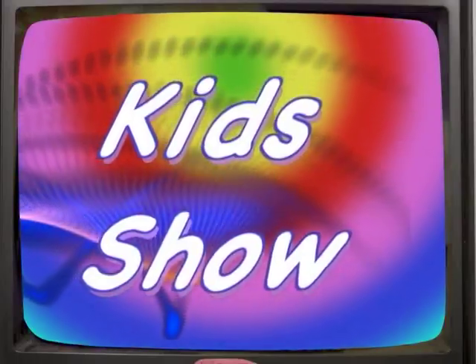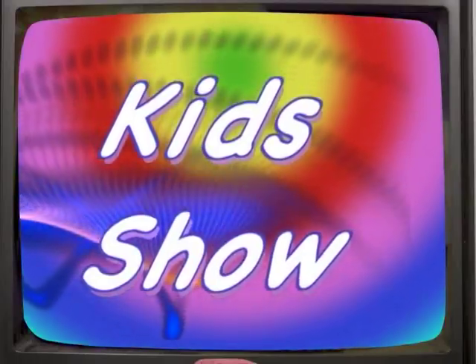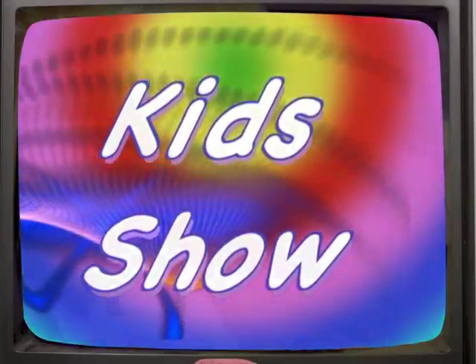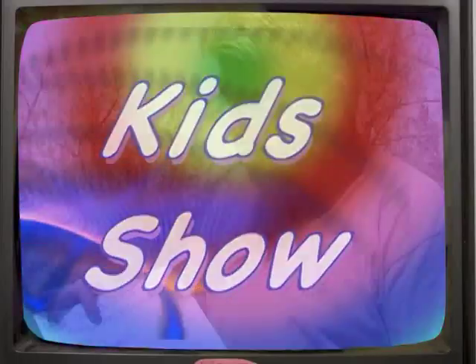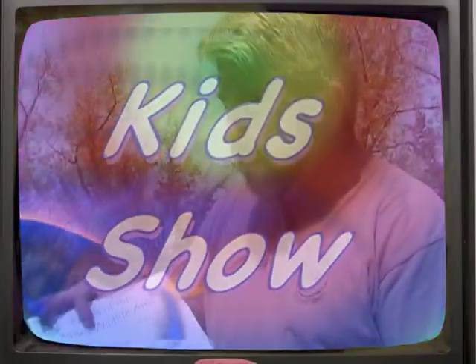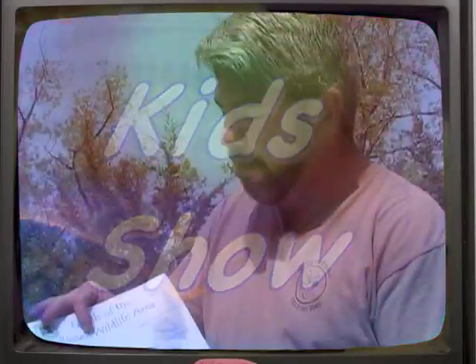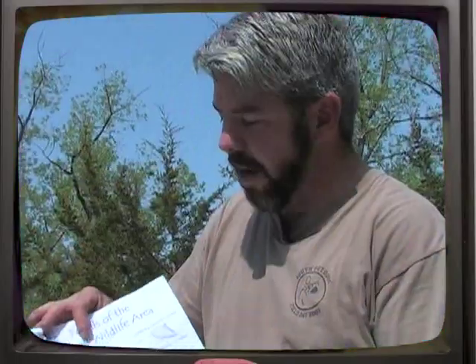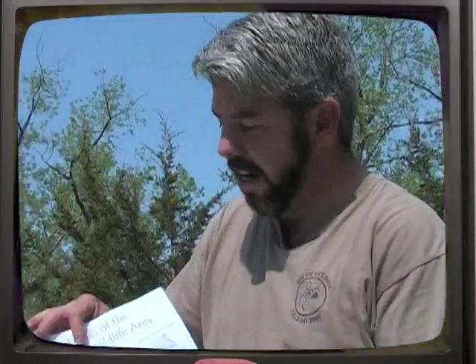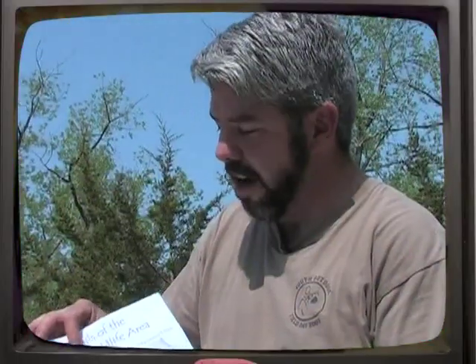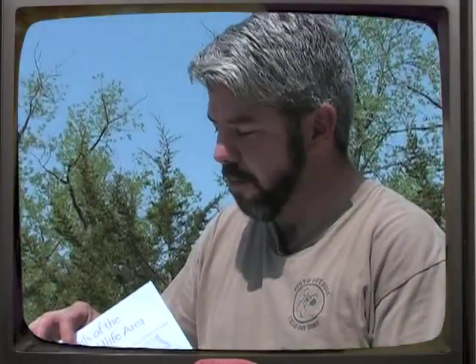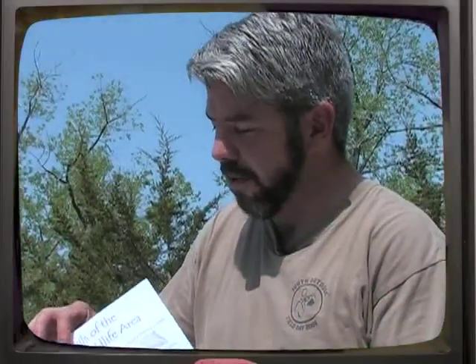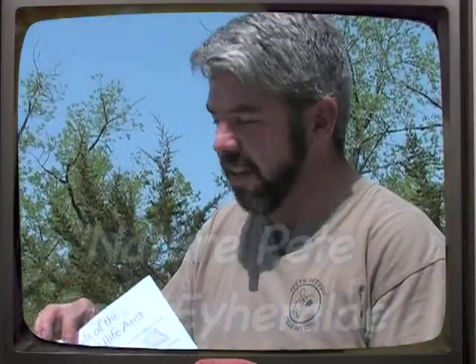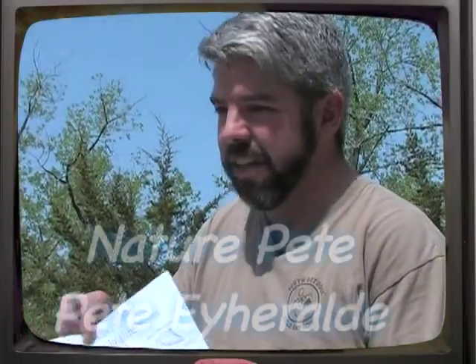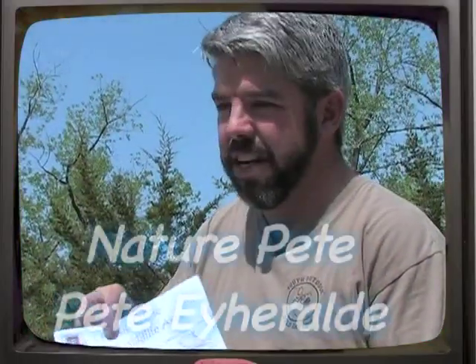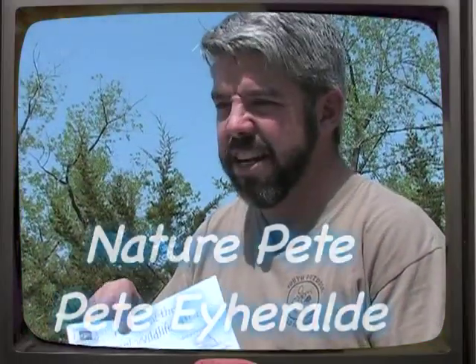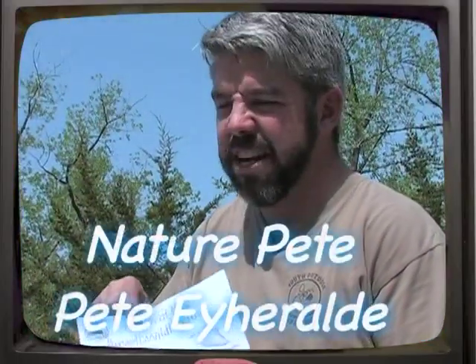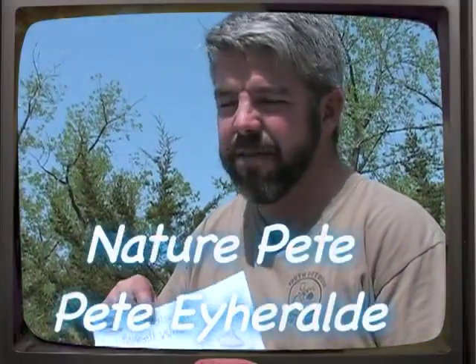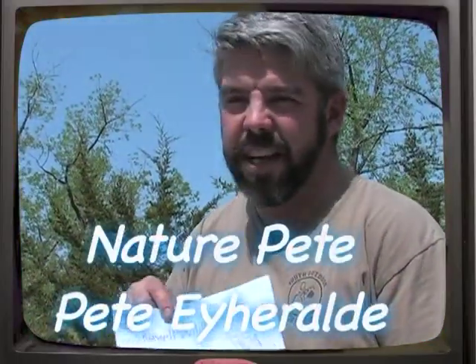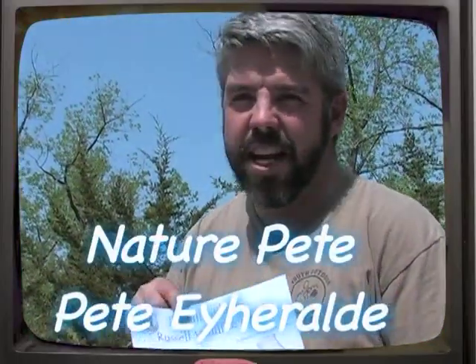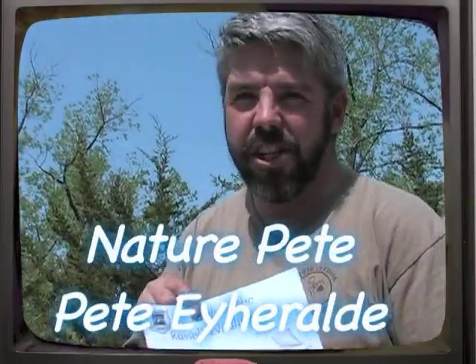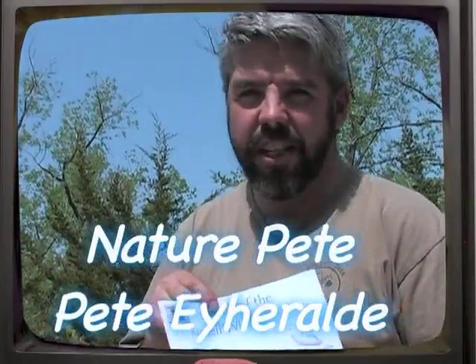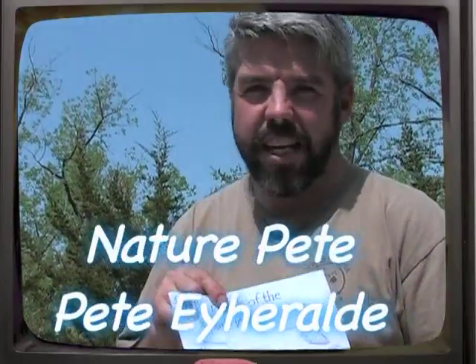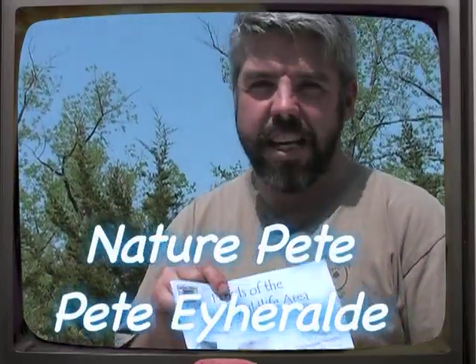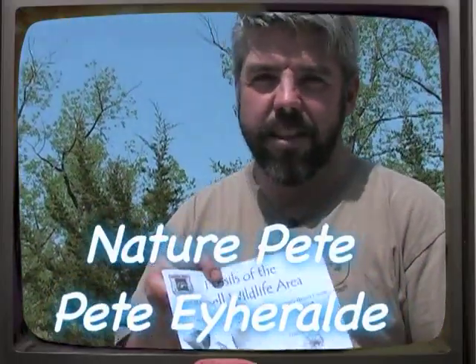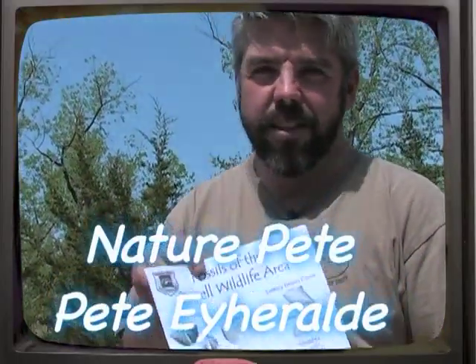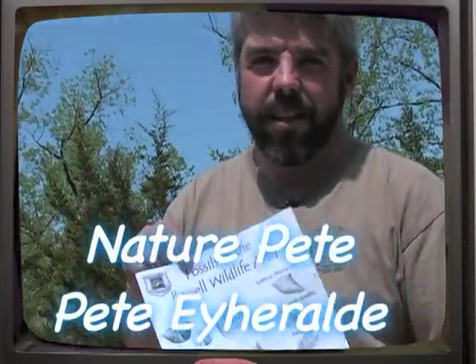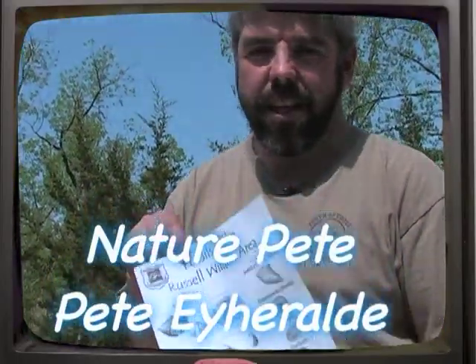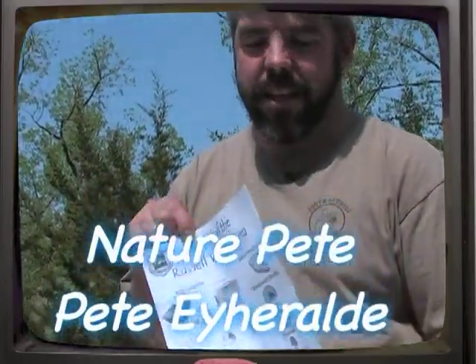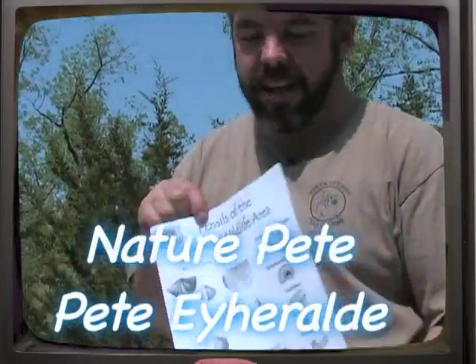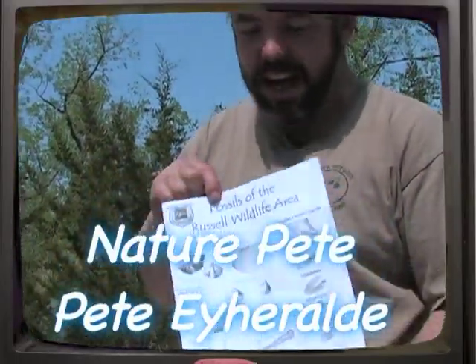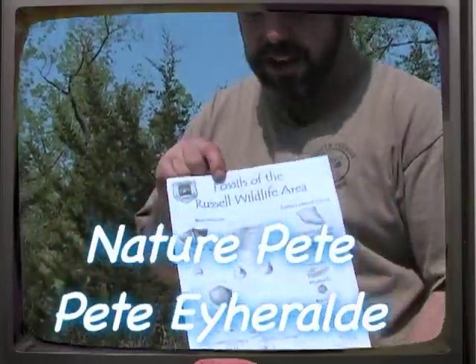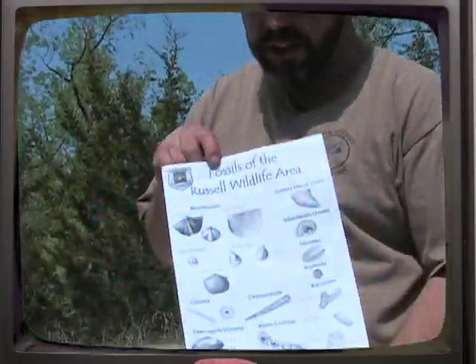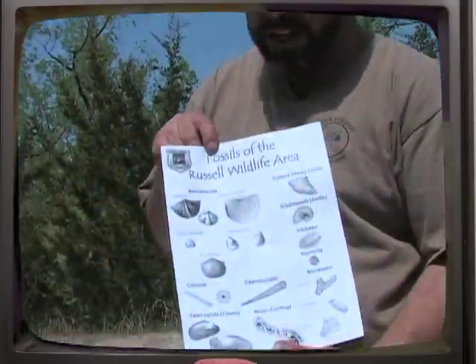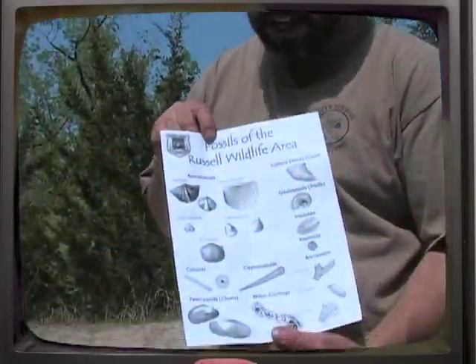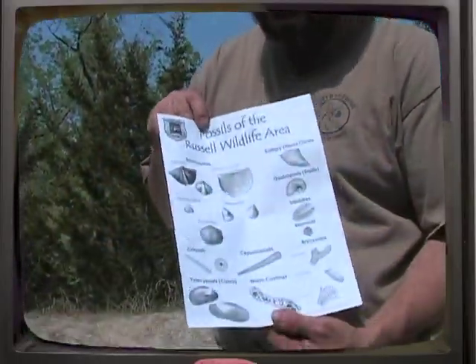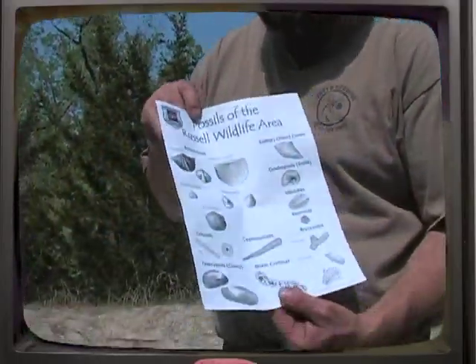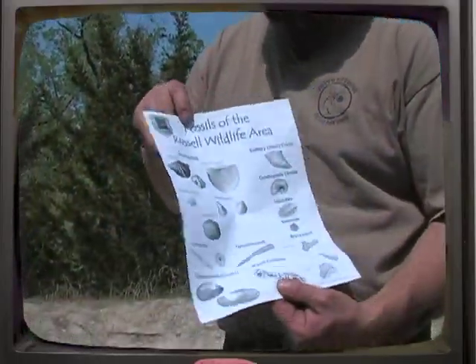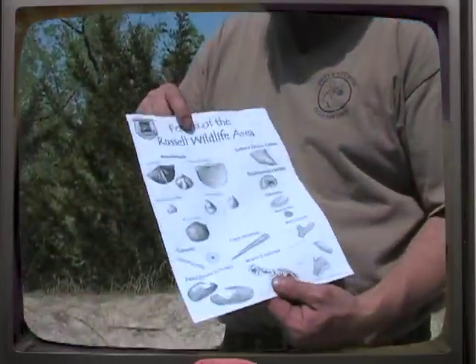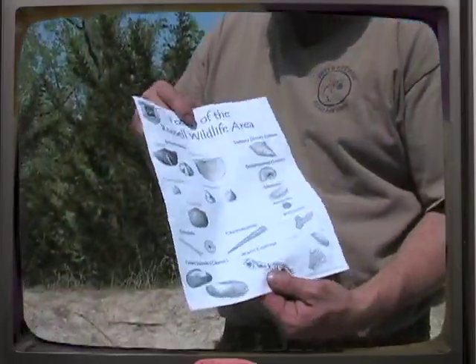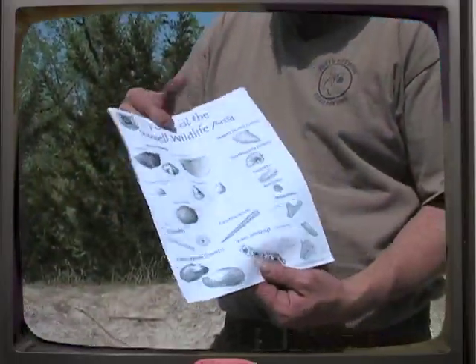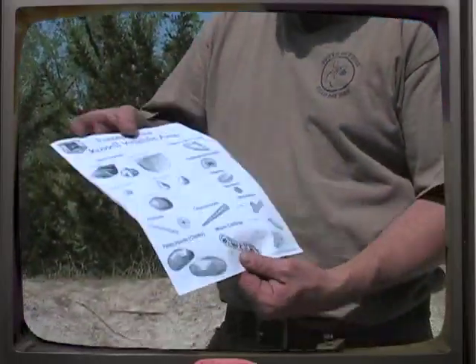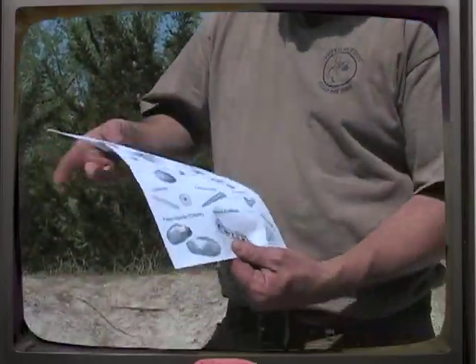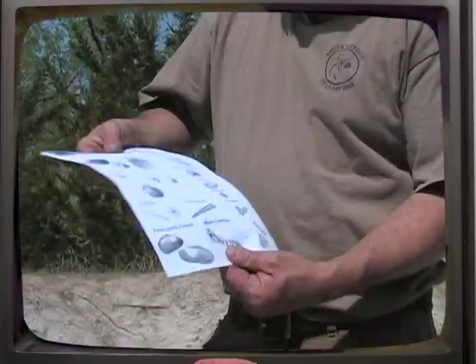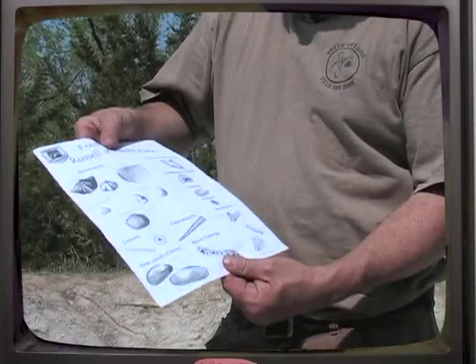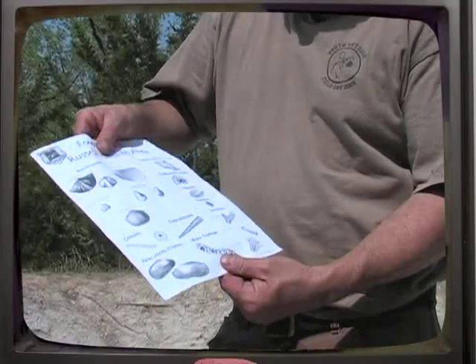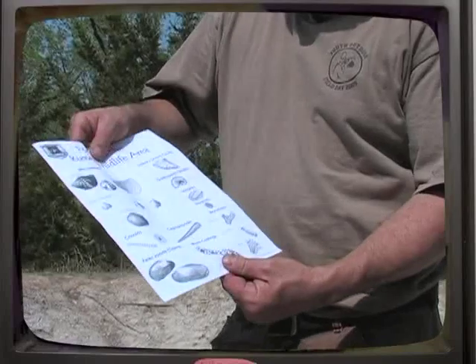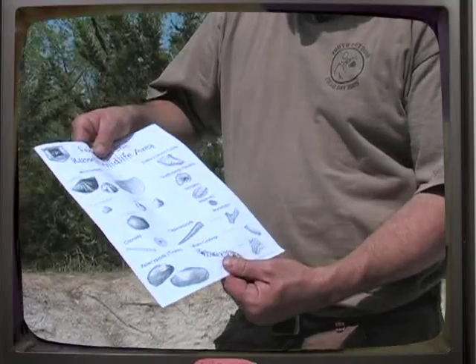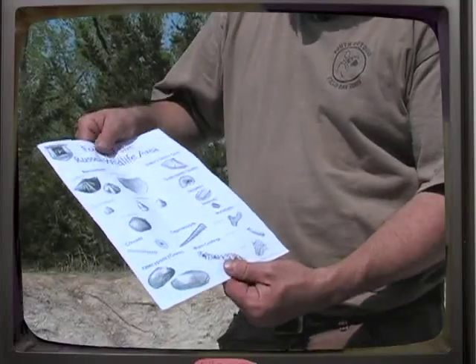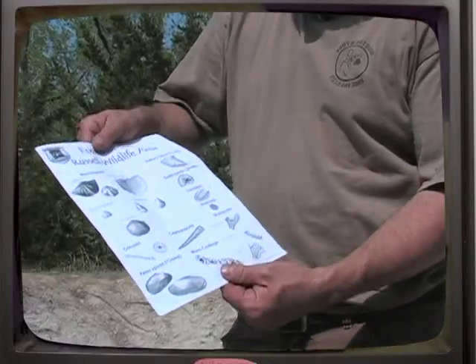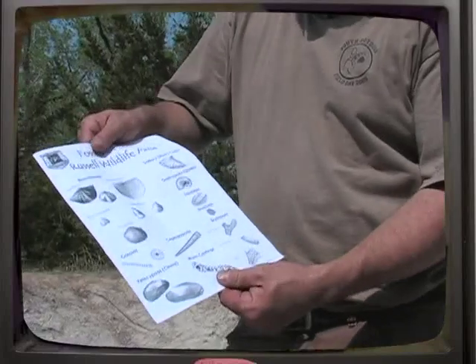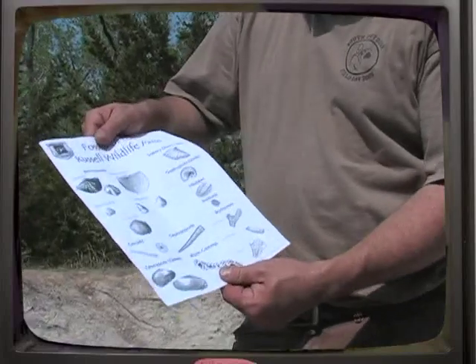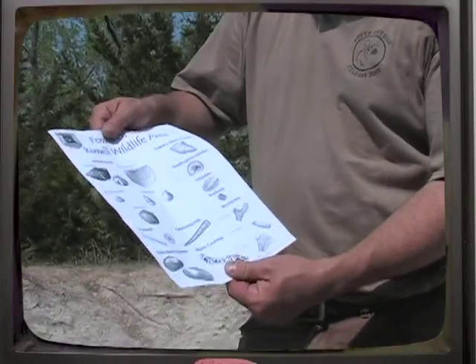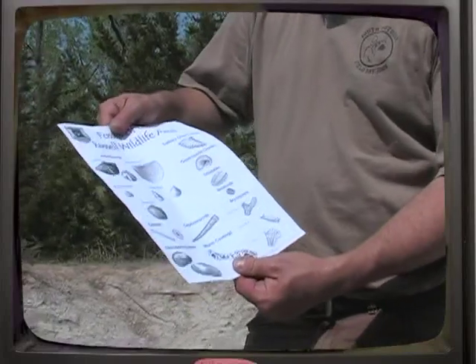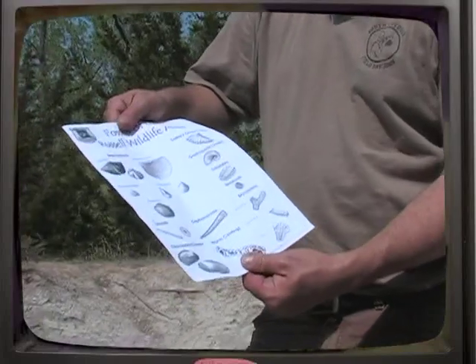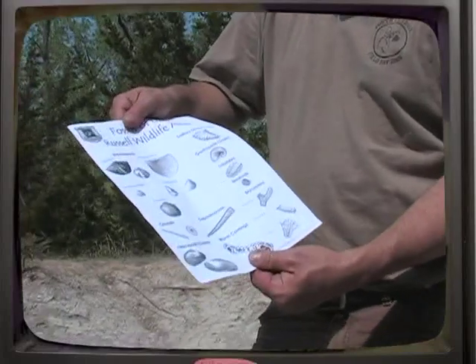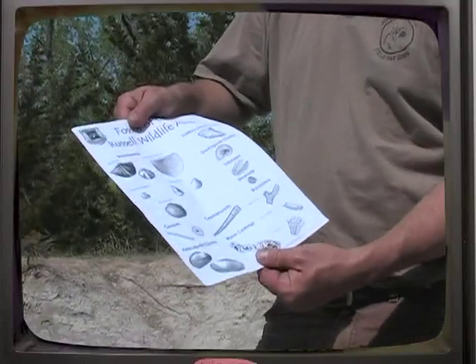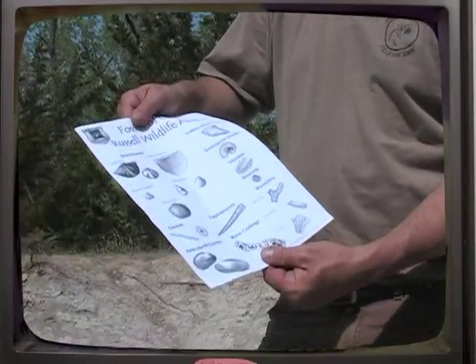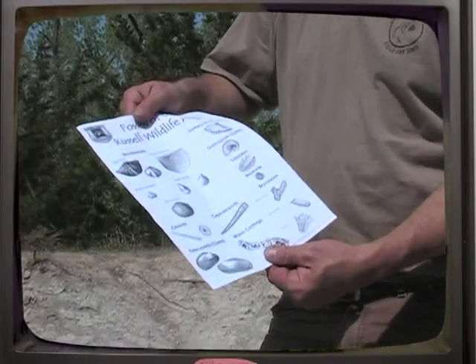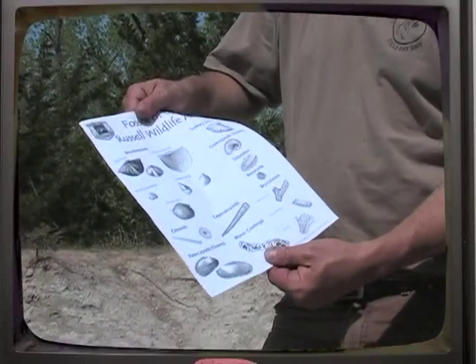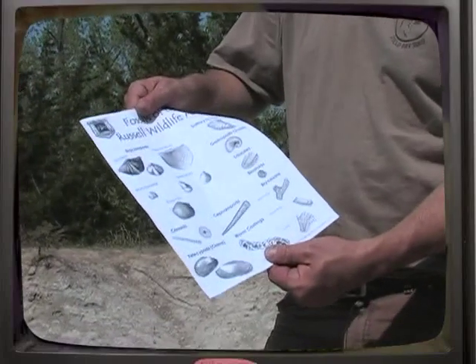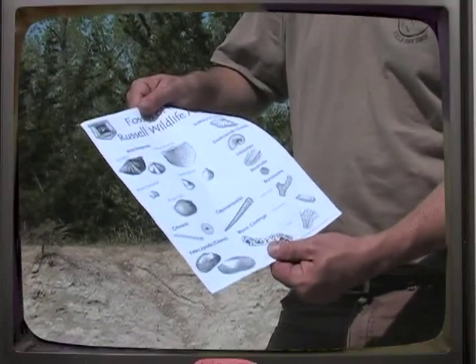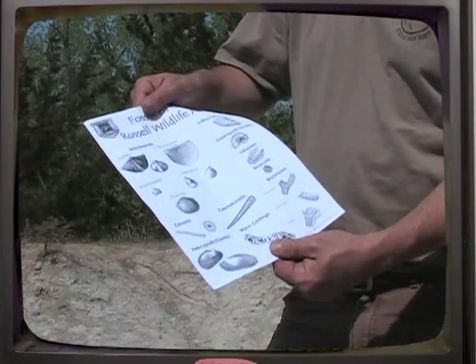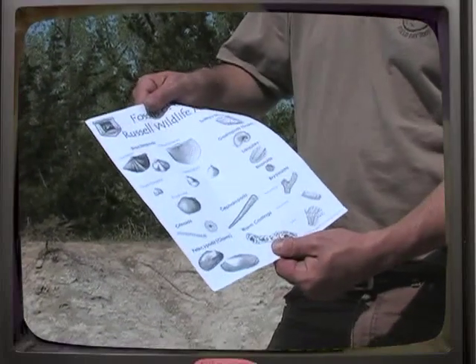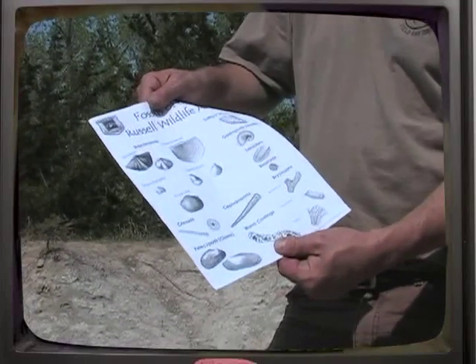You can pick up one of these identification keys in the Nature Center and take it along with you when you're hiking.